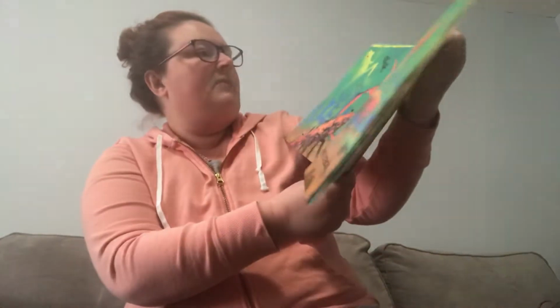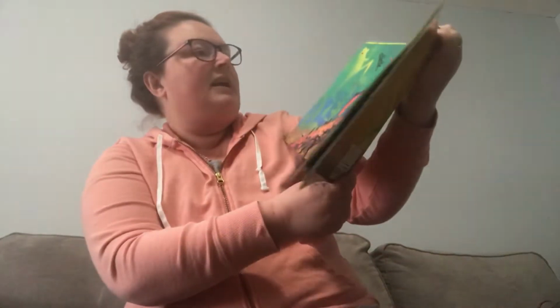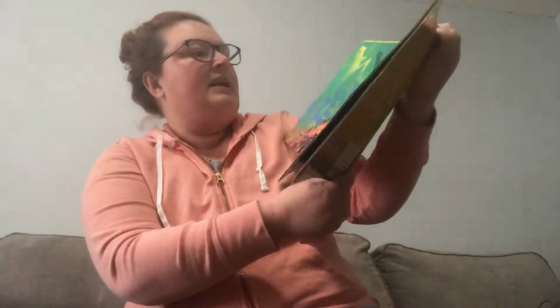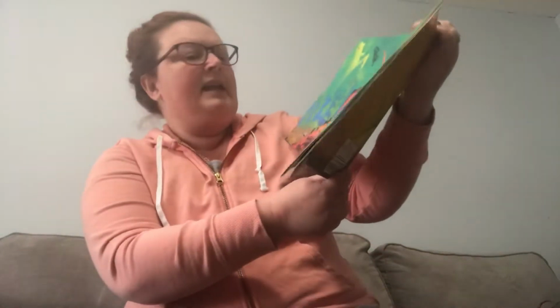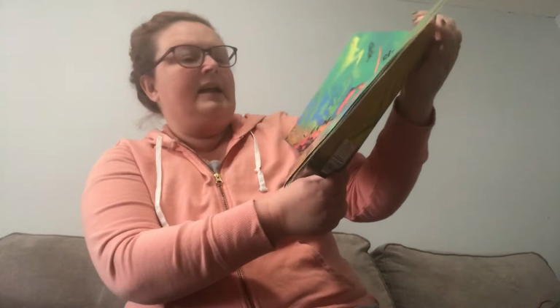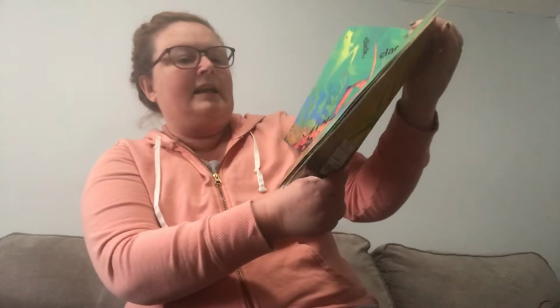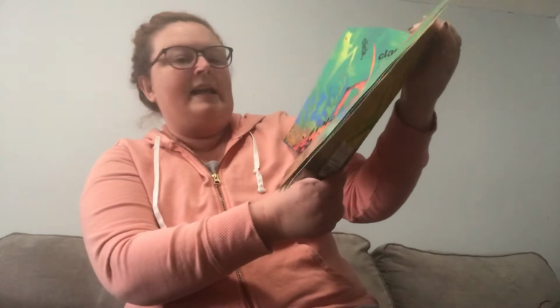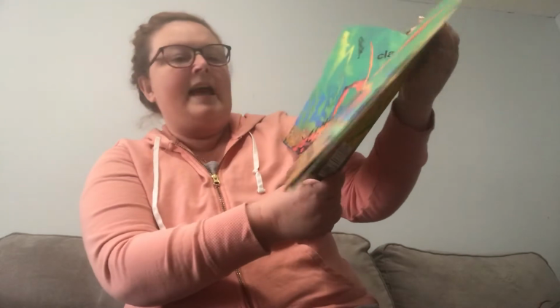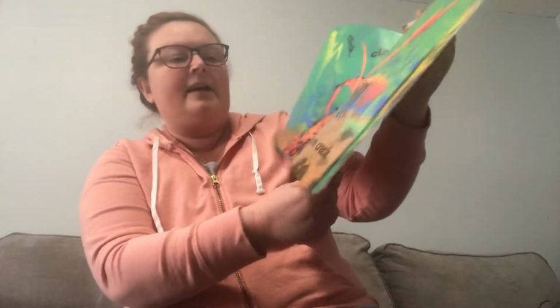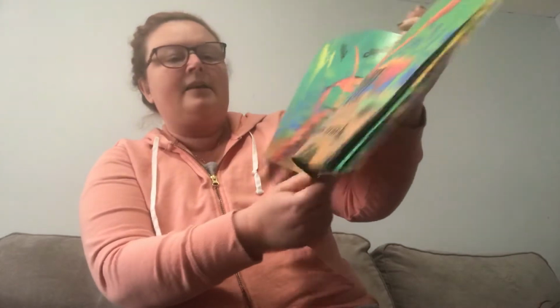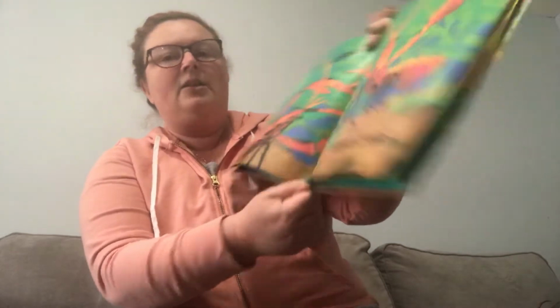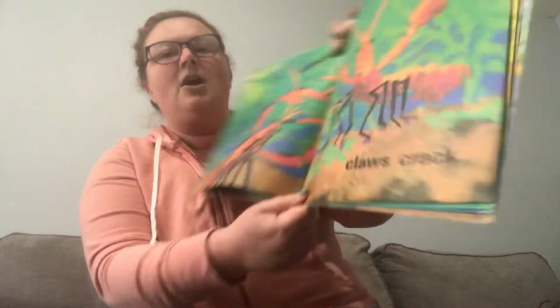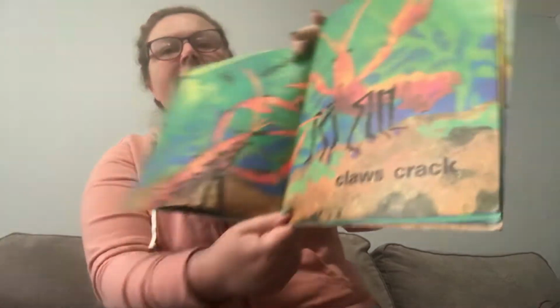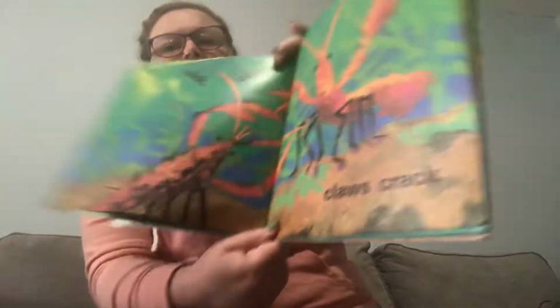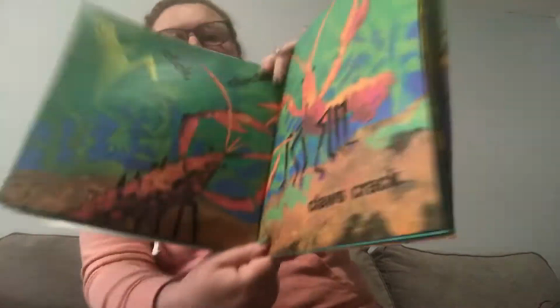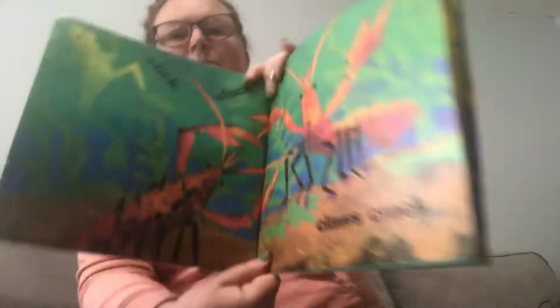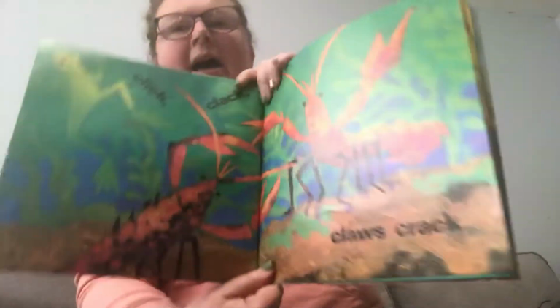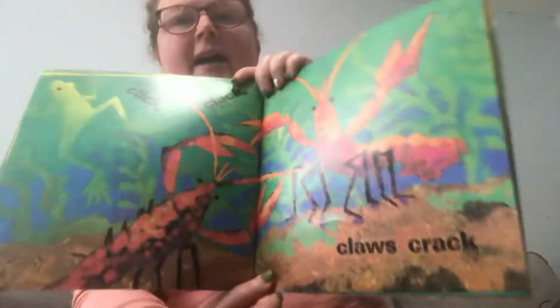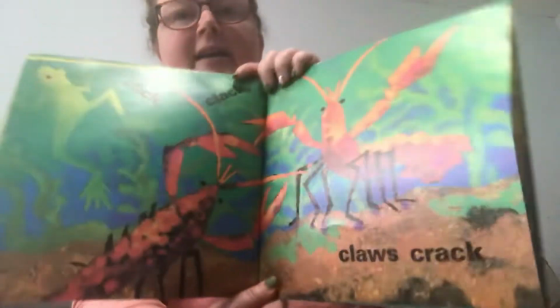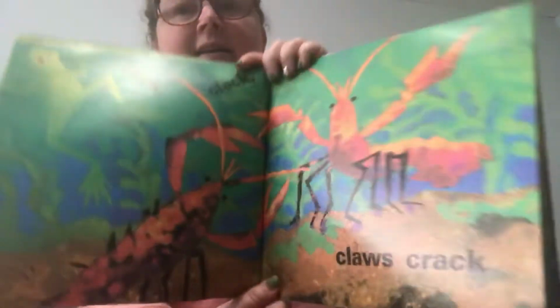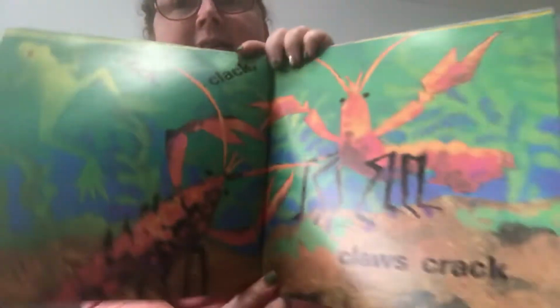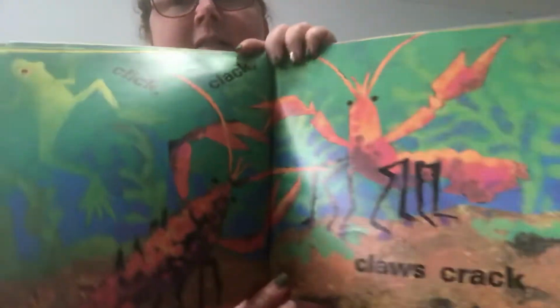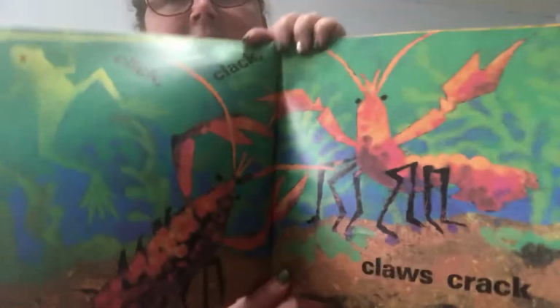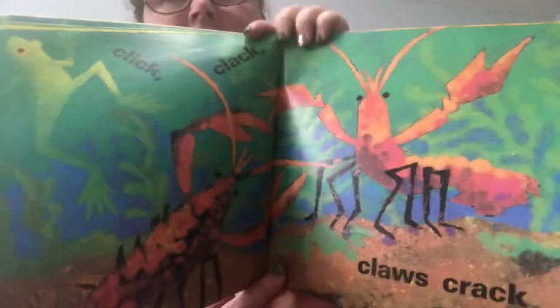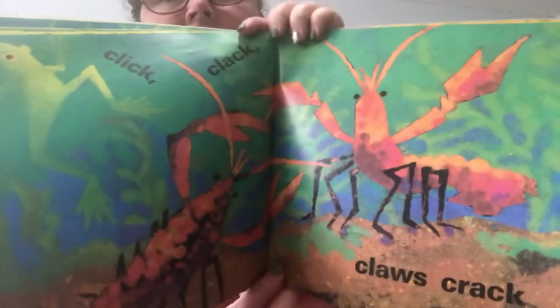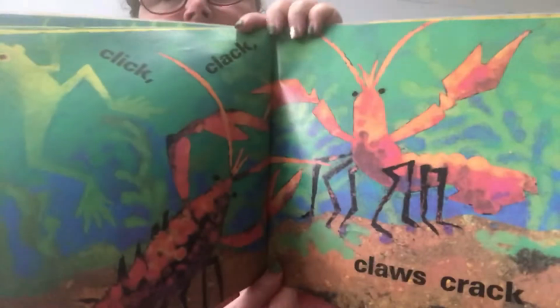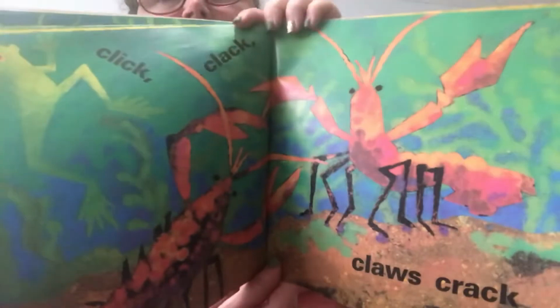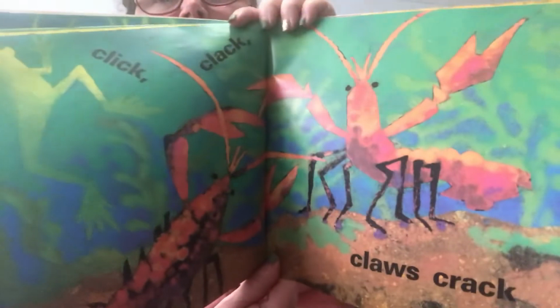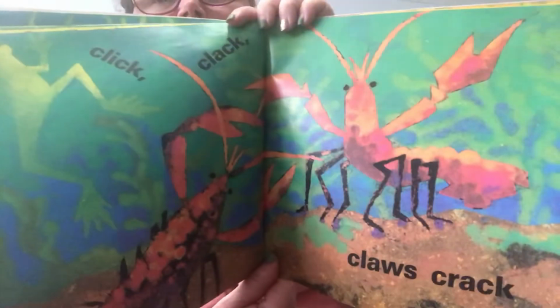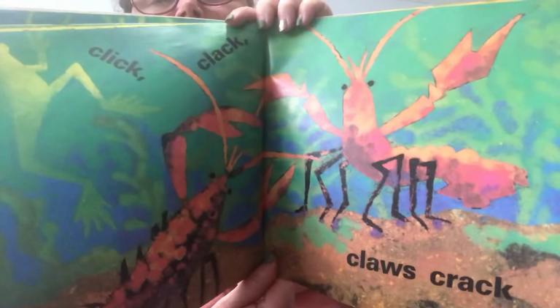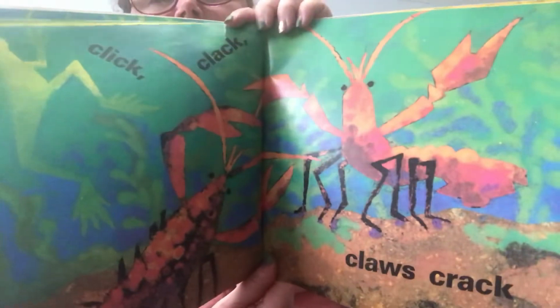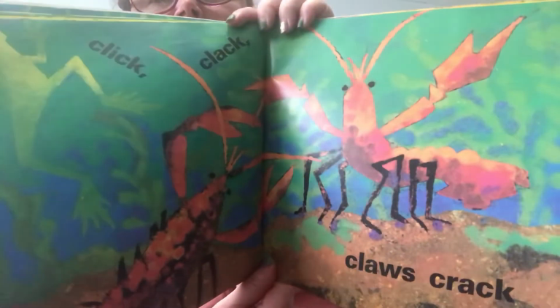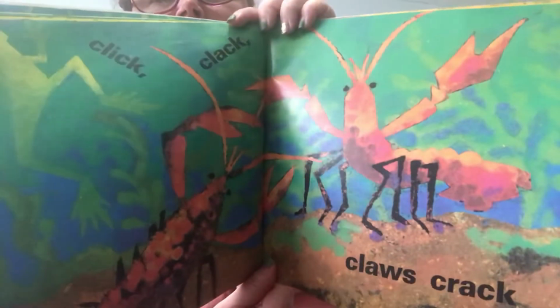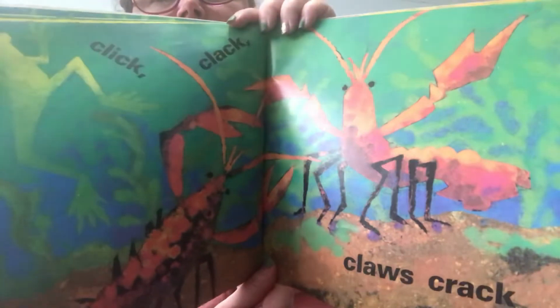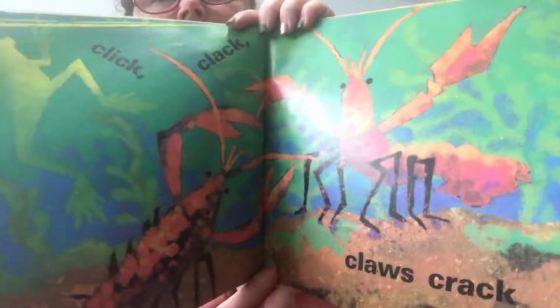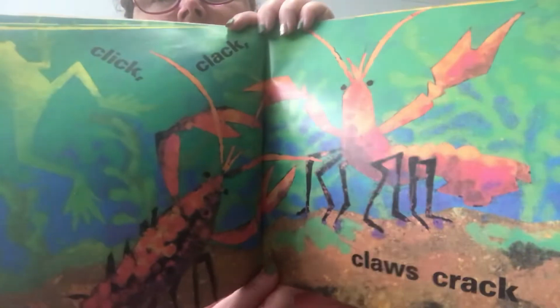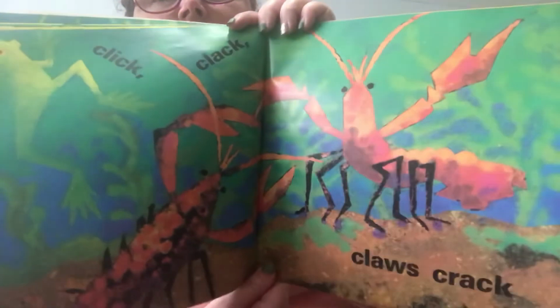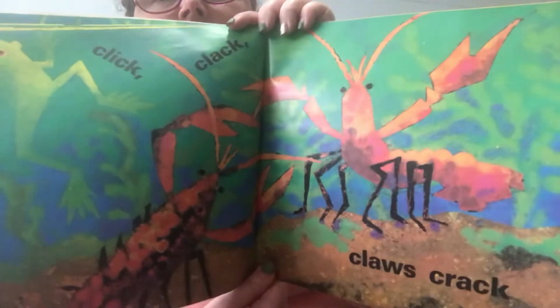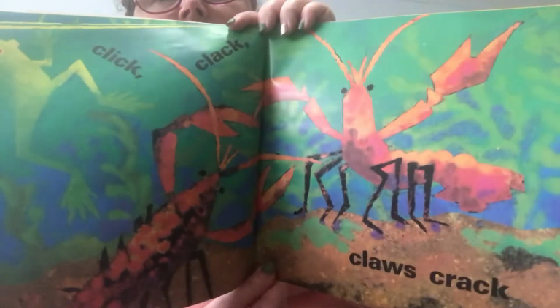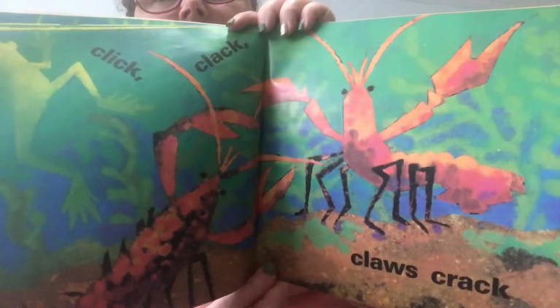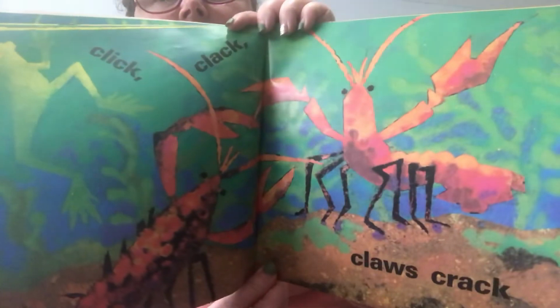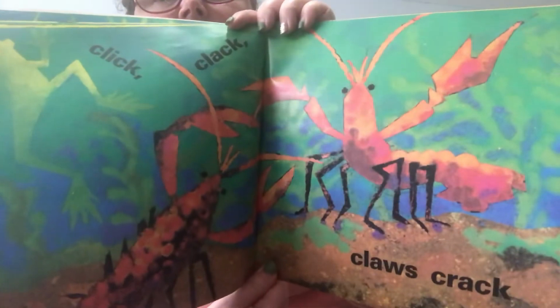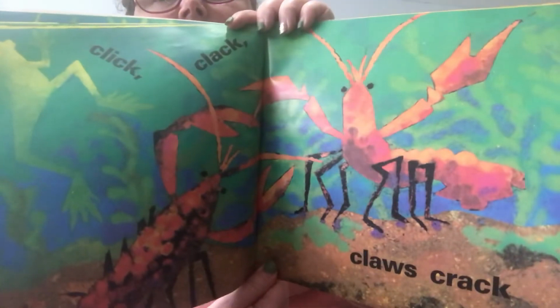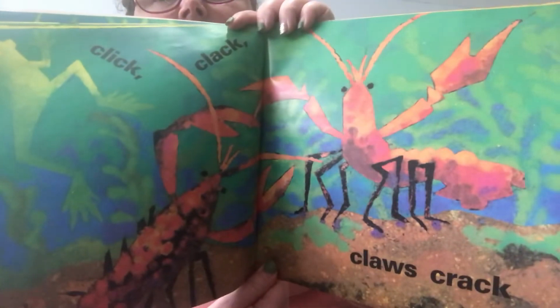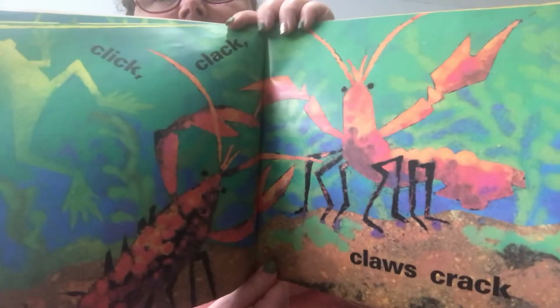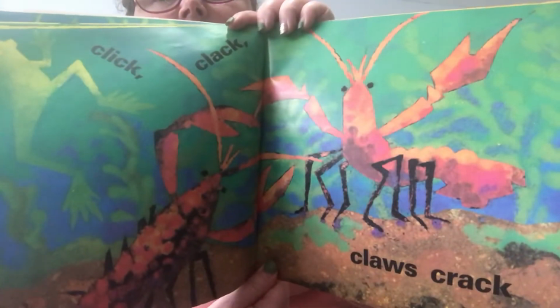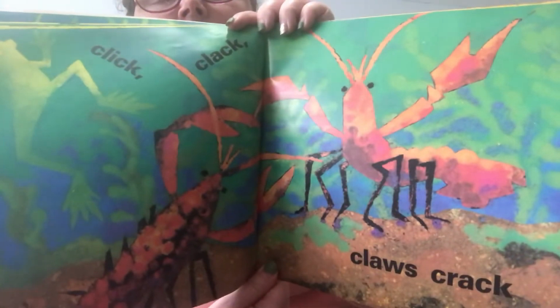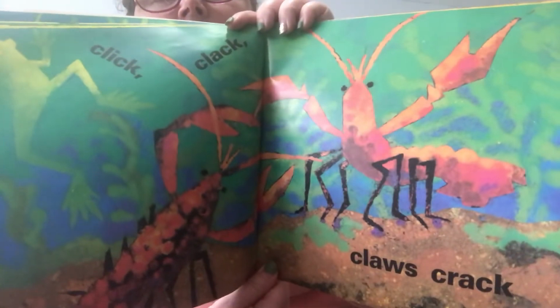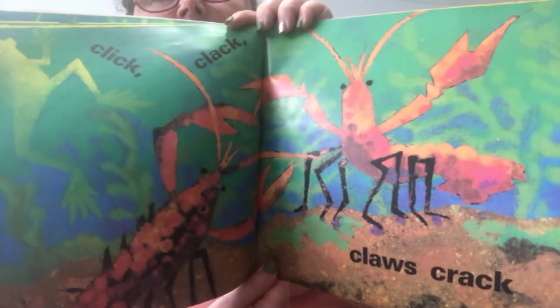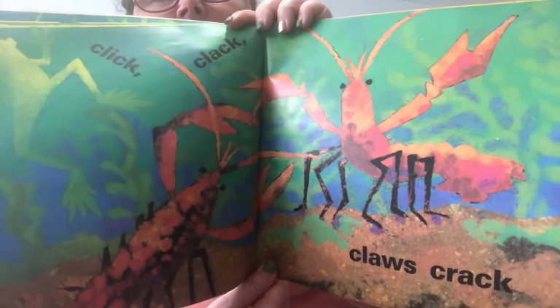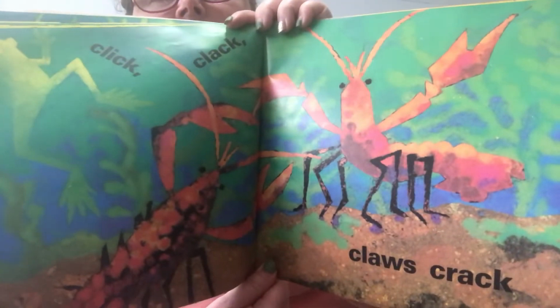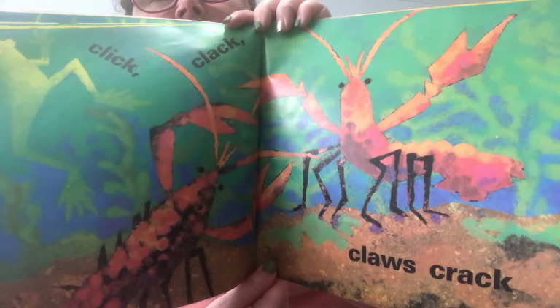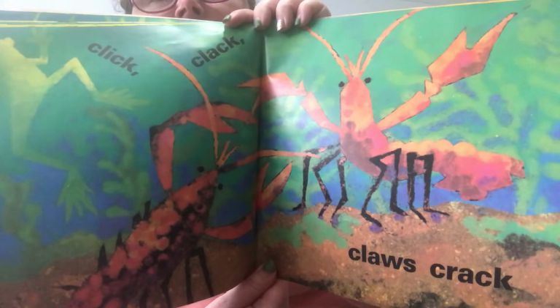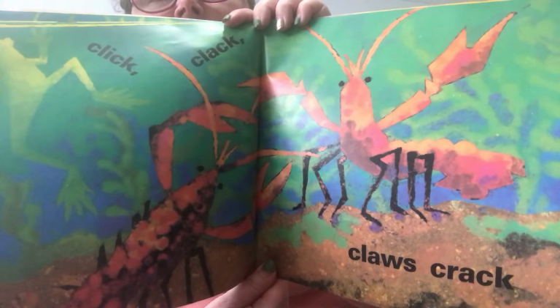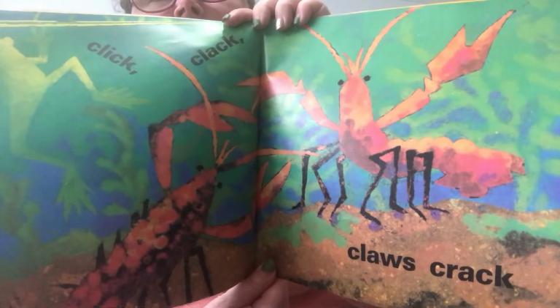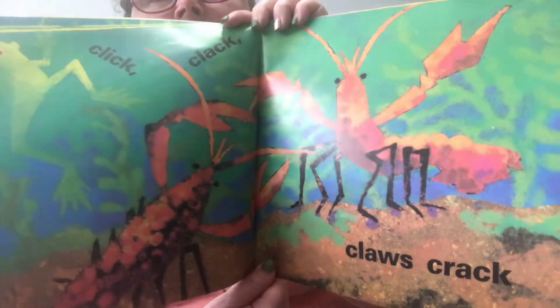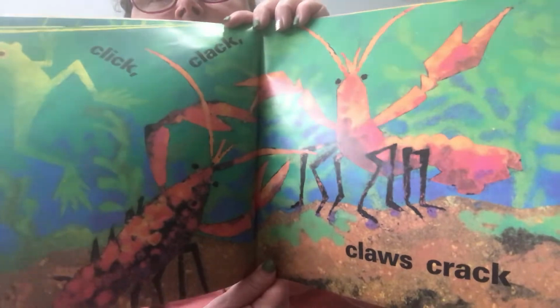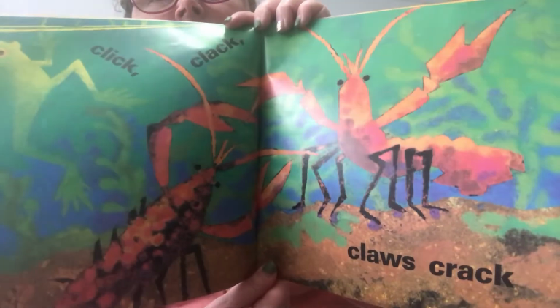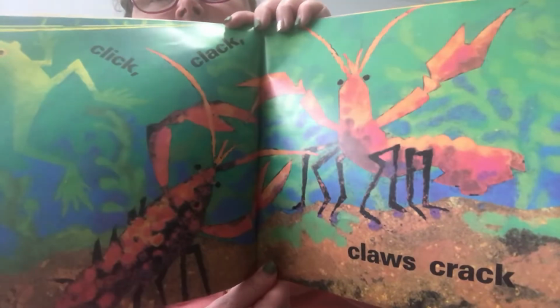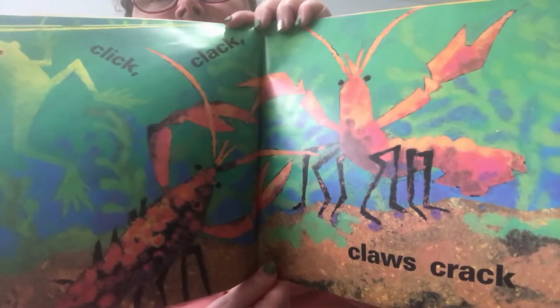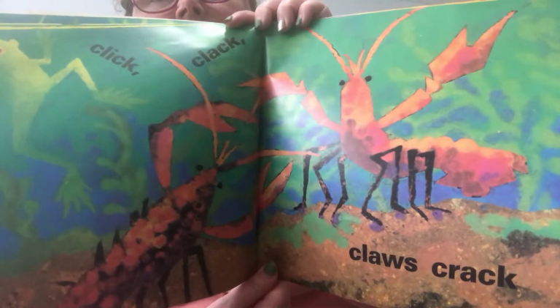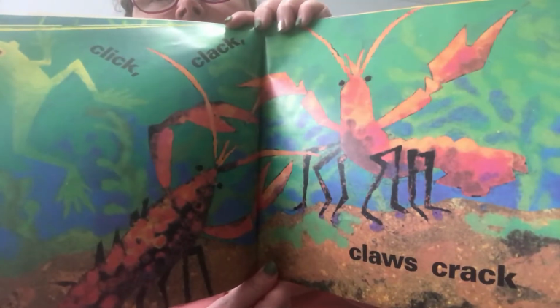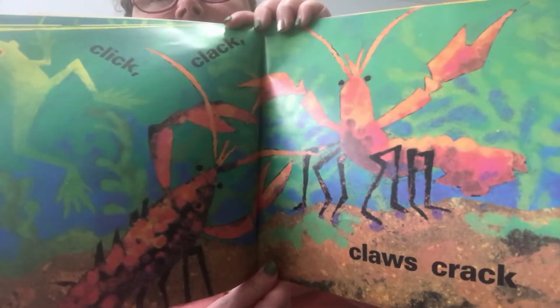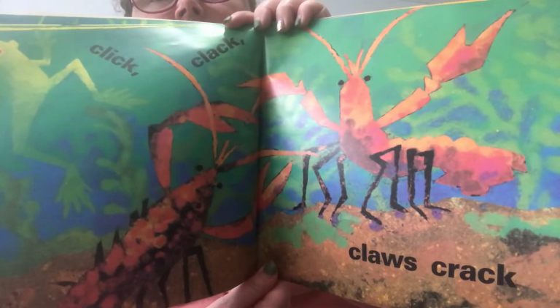Click, clack, claws crack. I wonder if those are little crayfish down there.